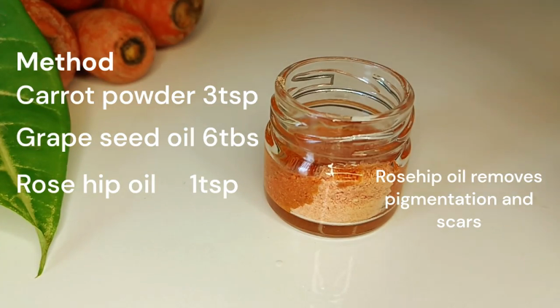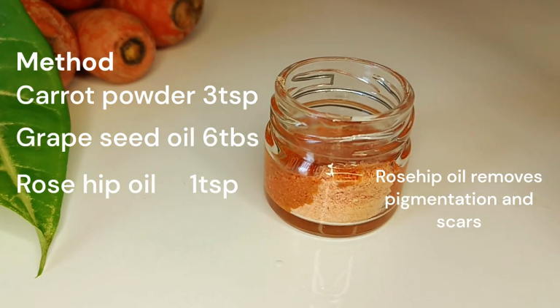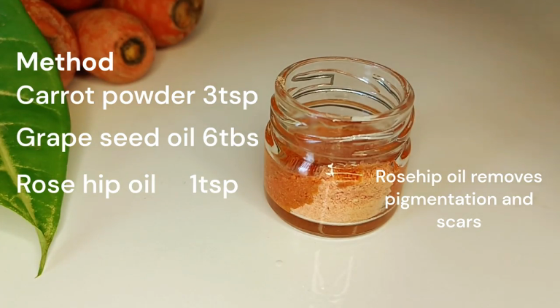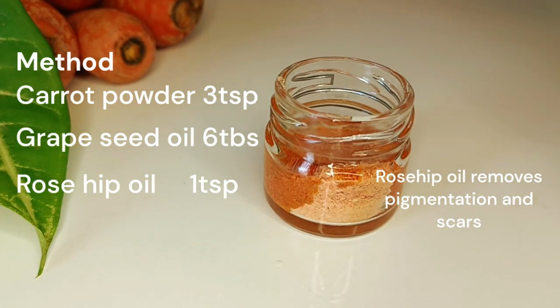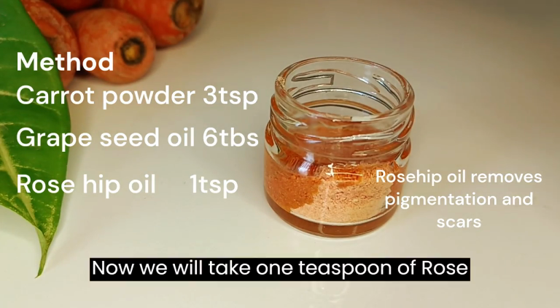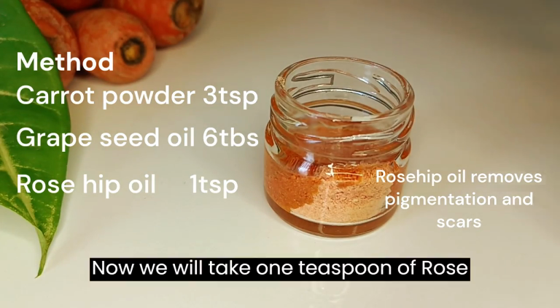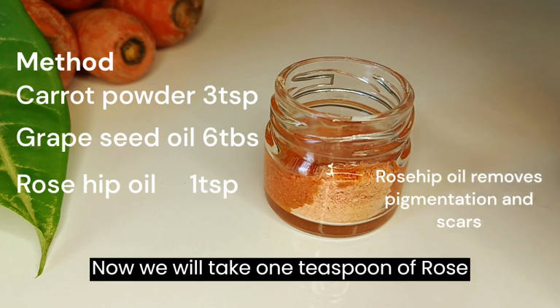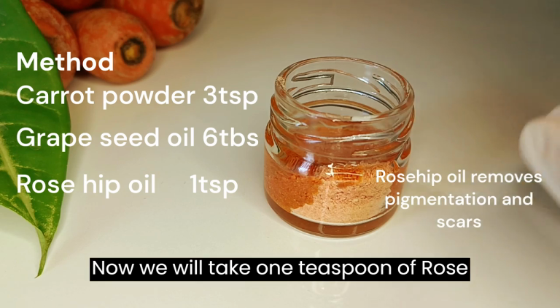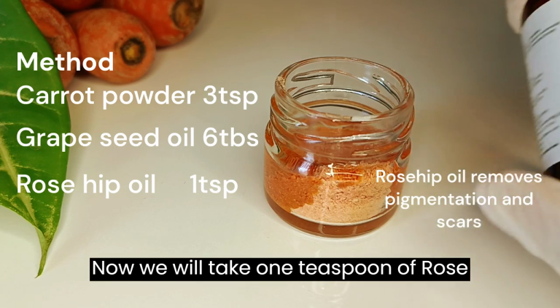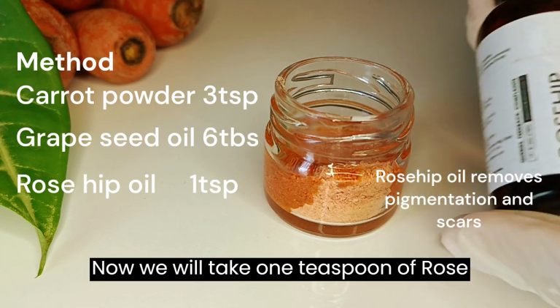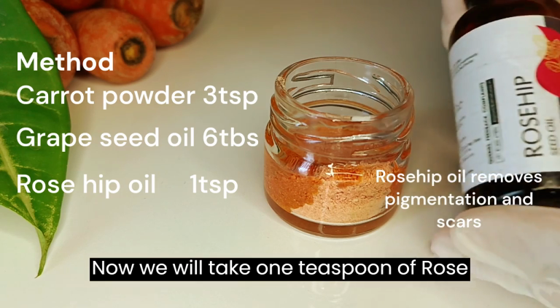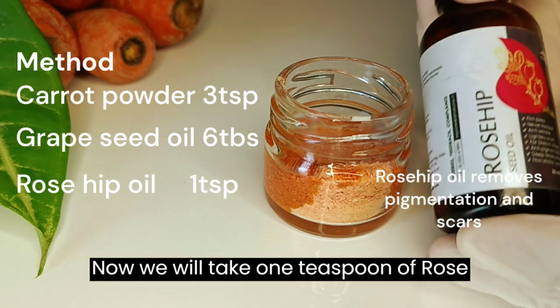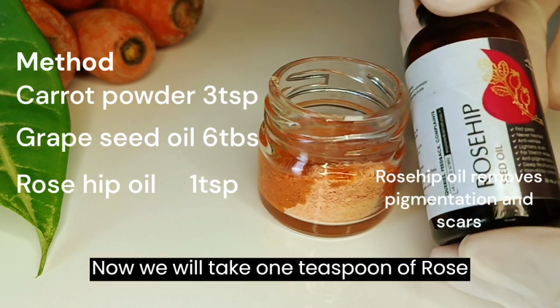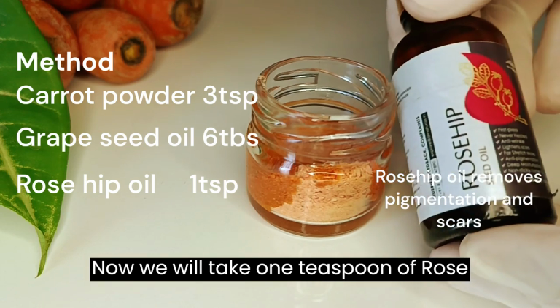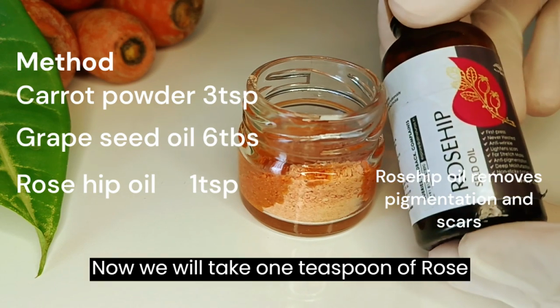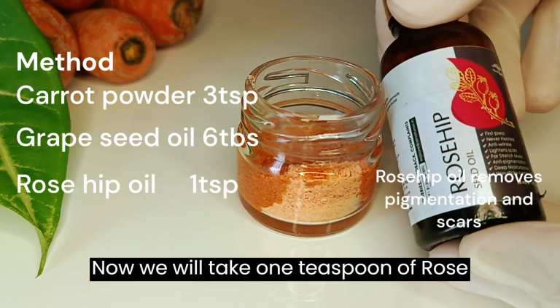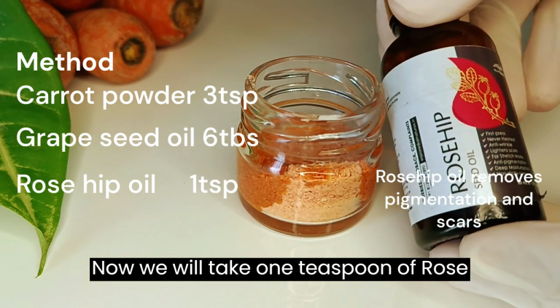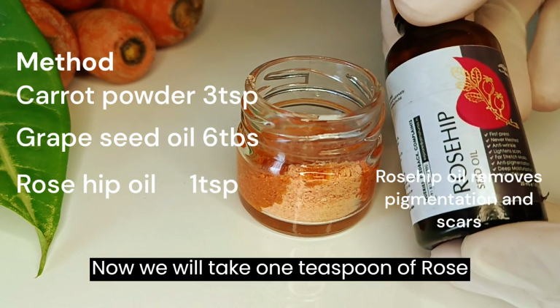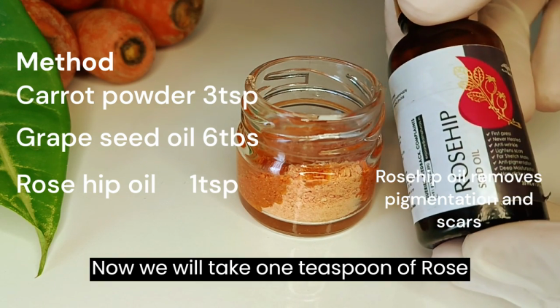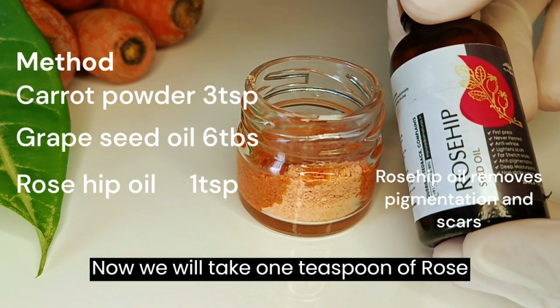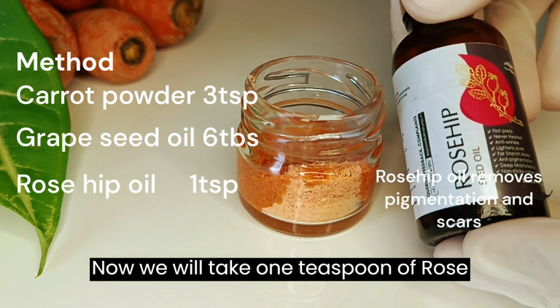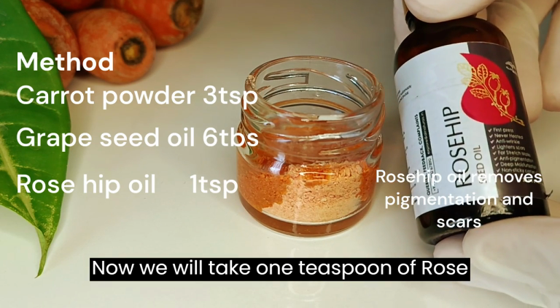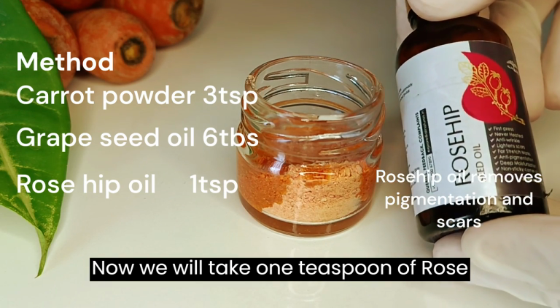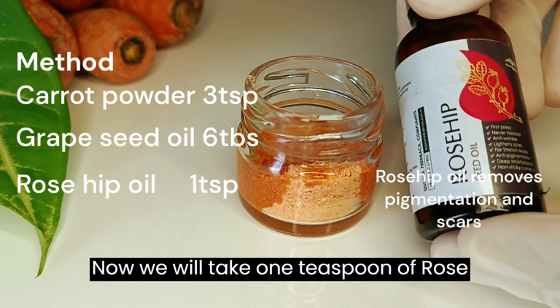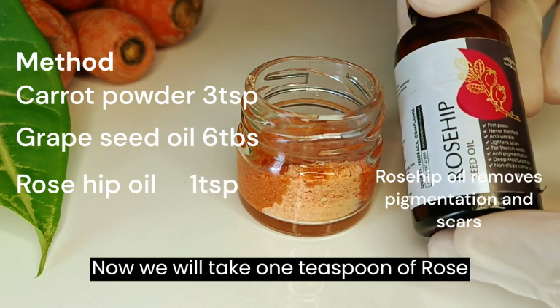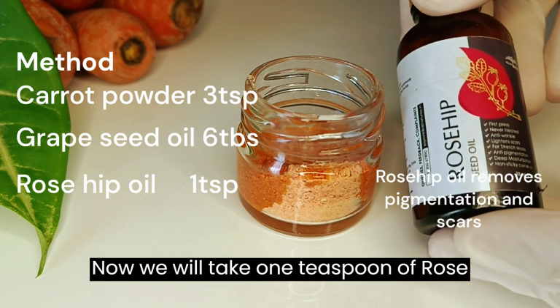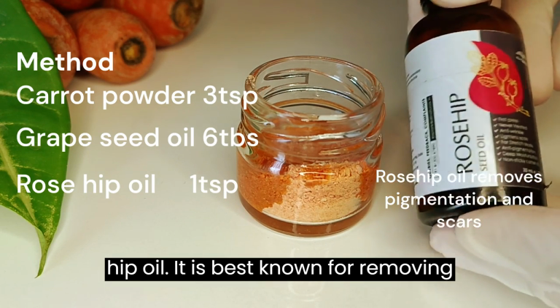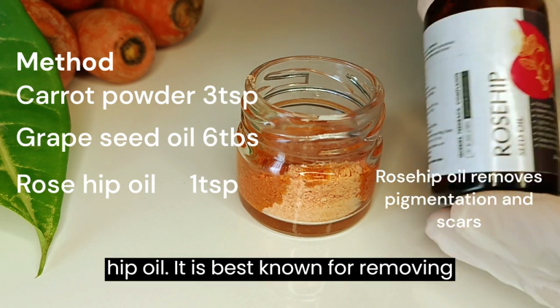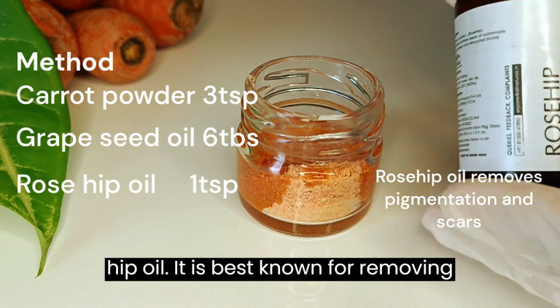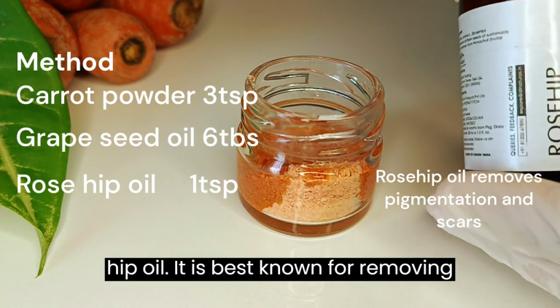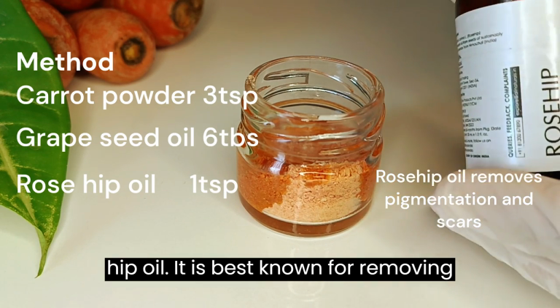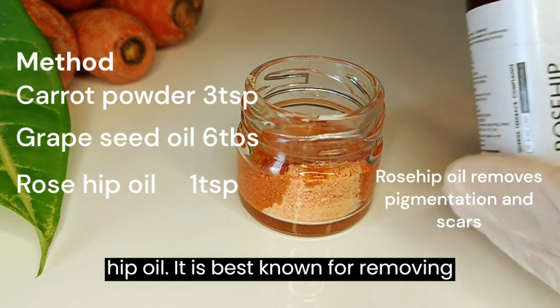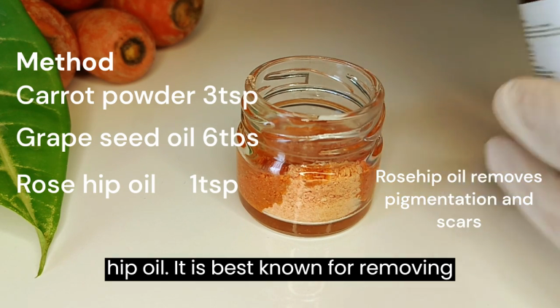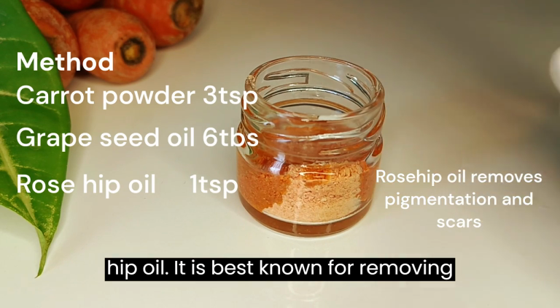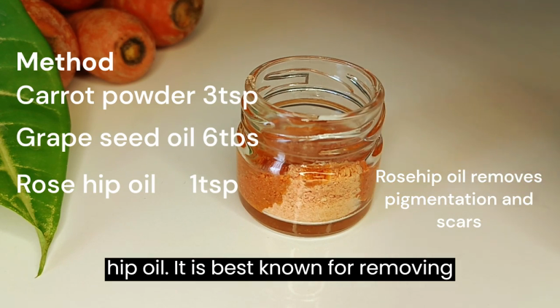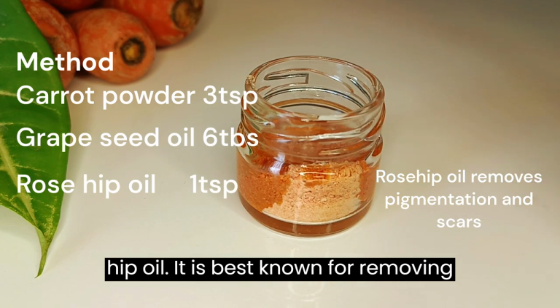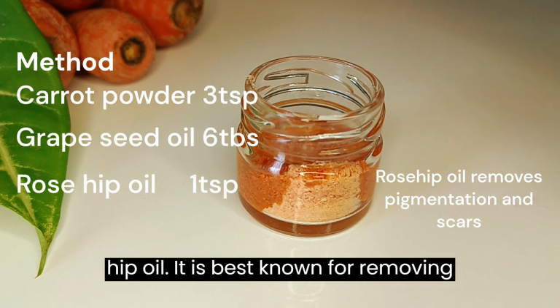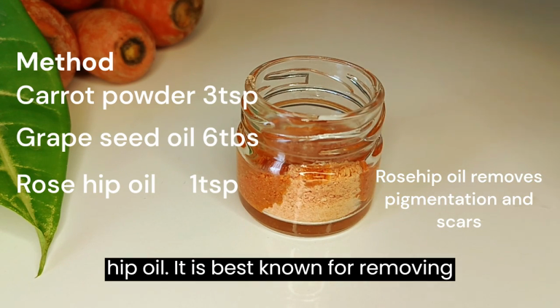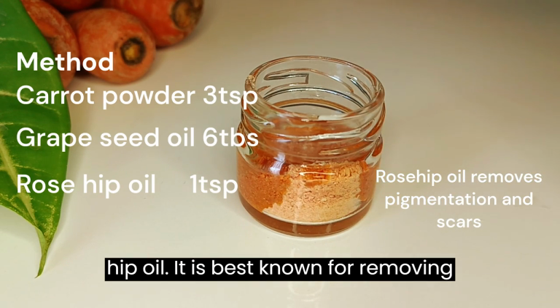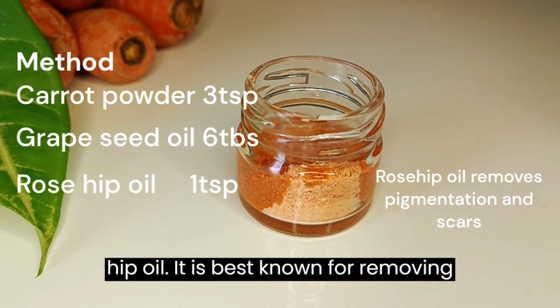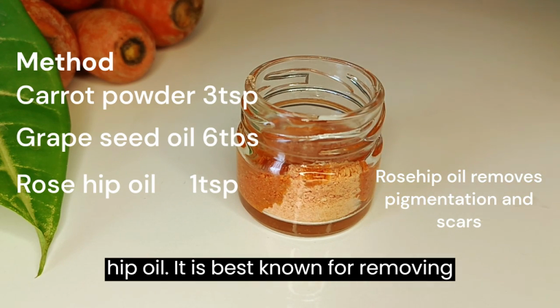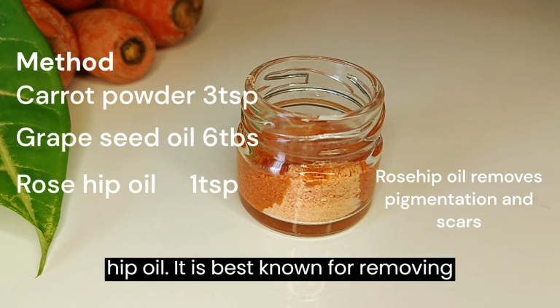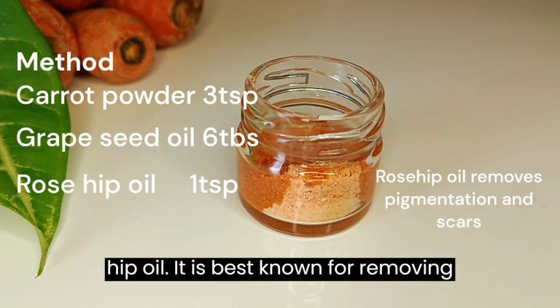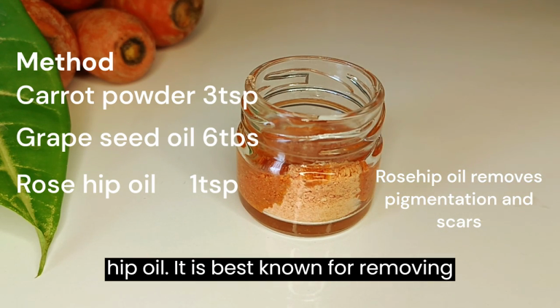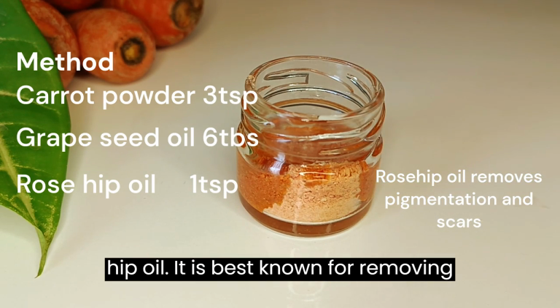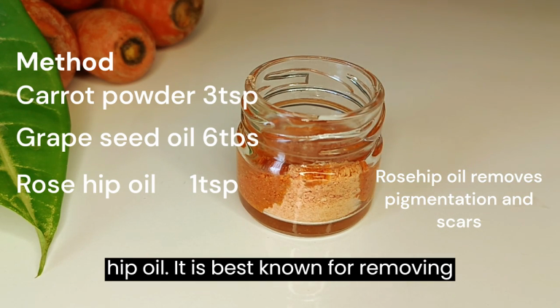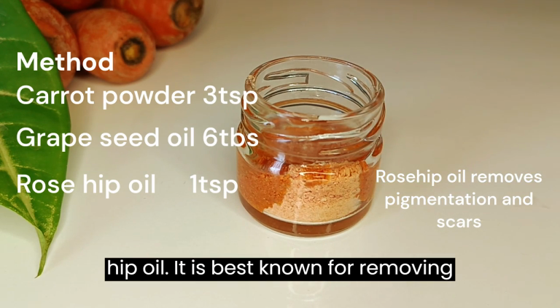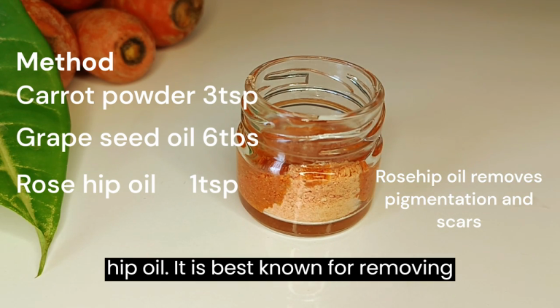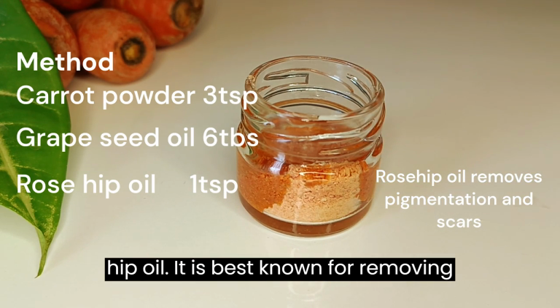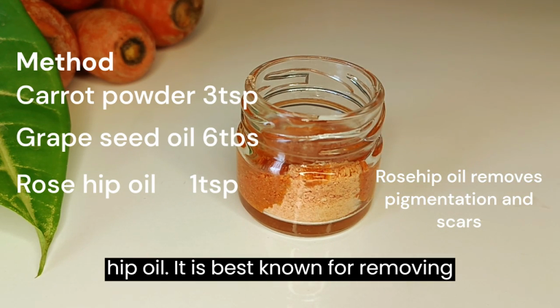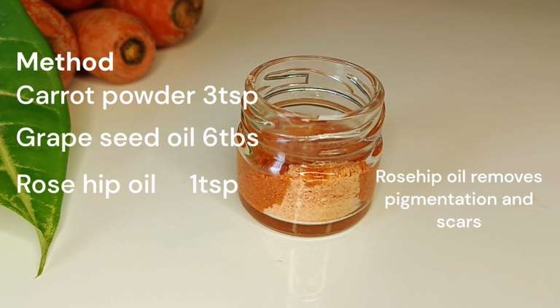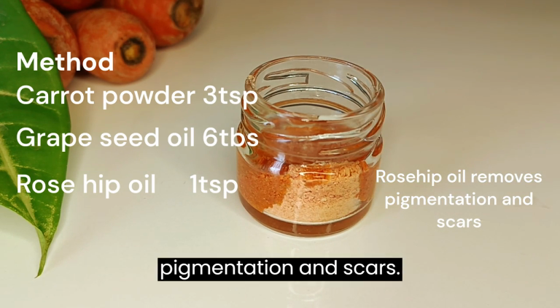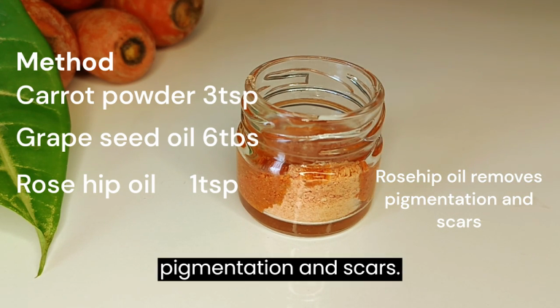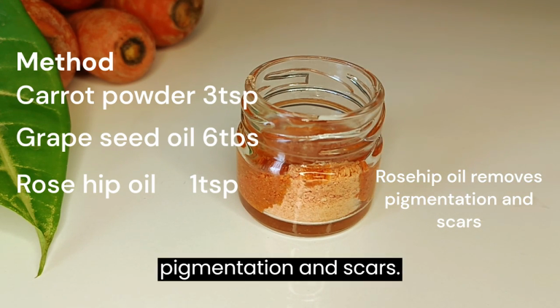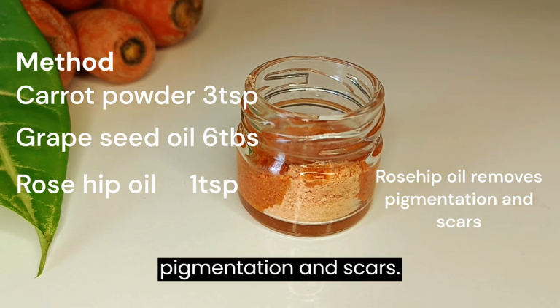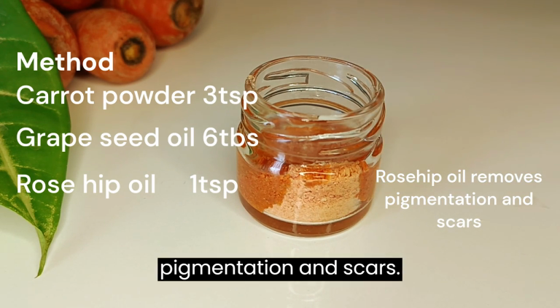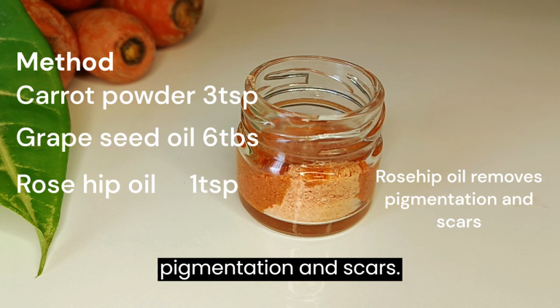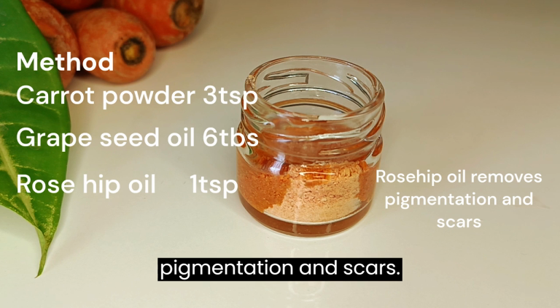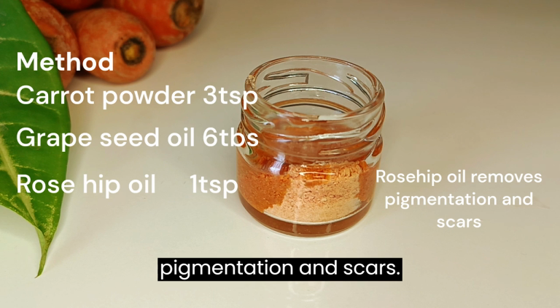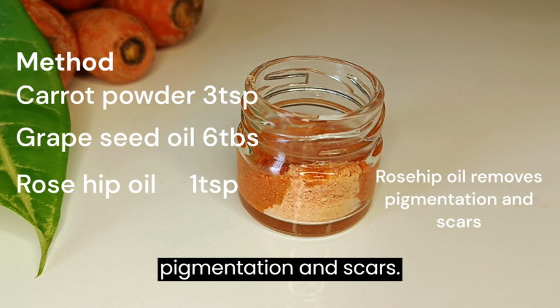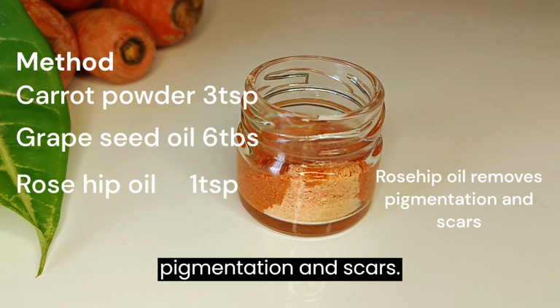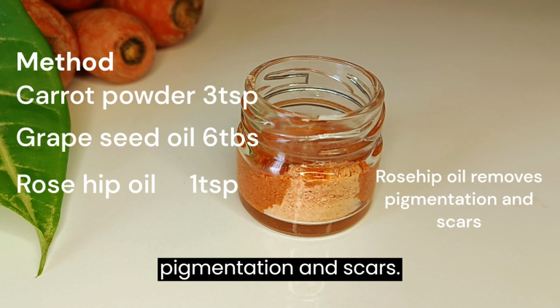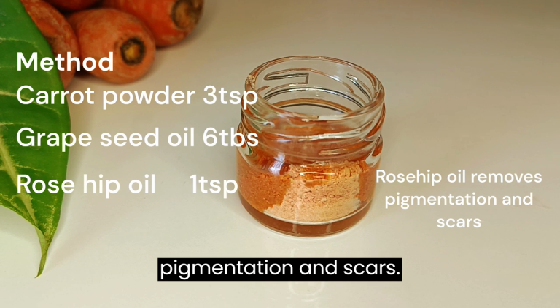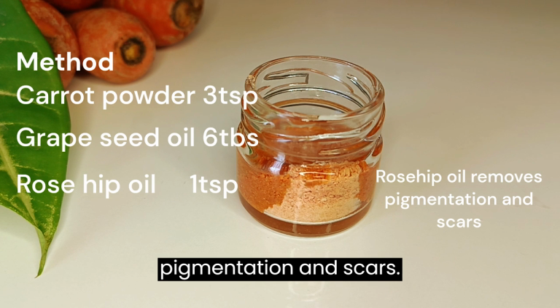Now we will take 1 teaspoon of rosehip oil. It is best known for removing pigmentation and scars.